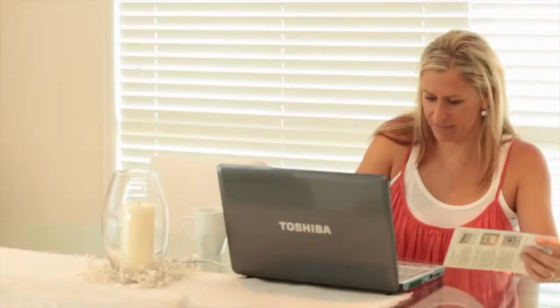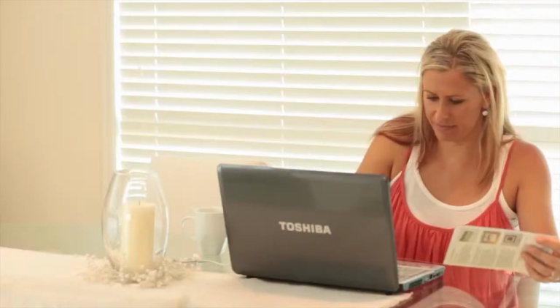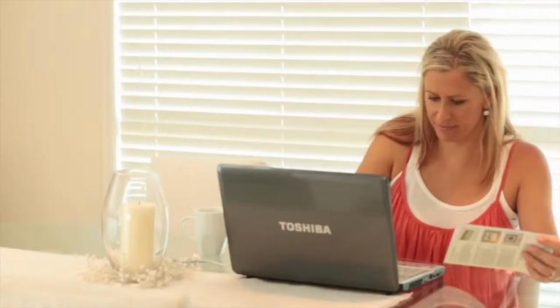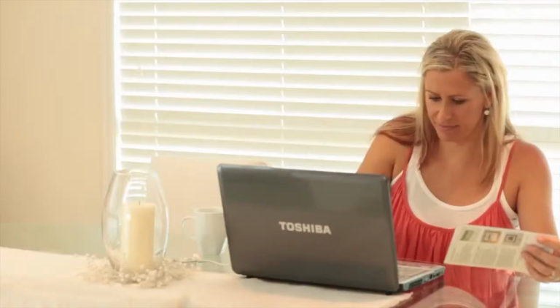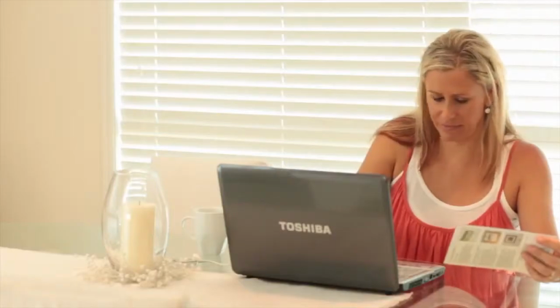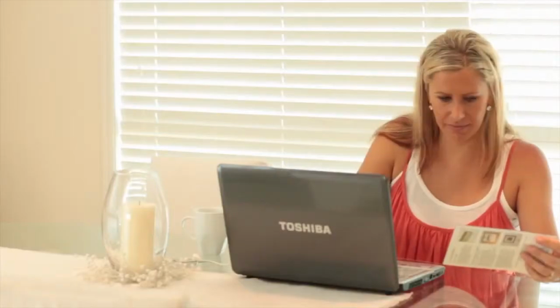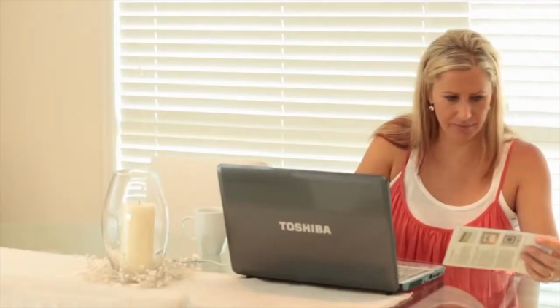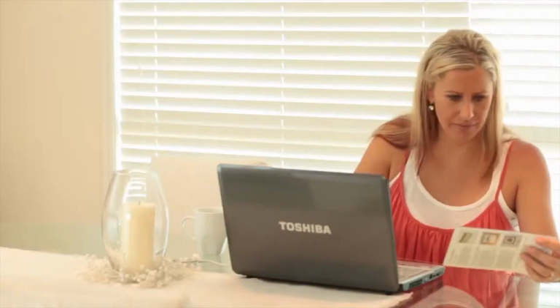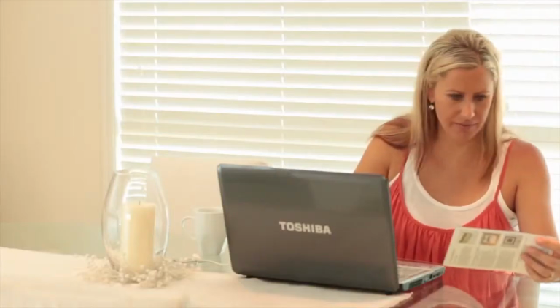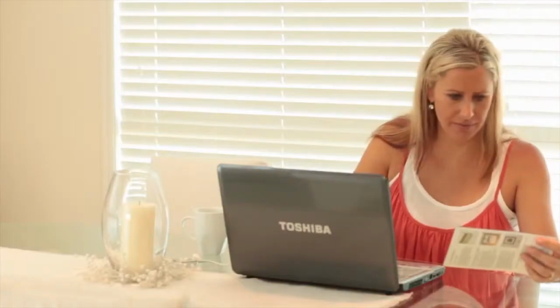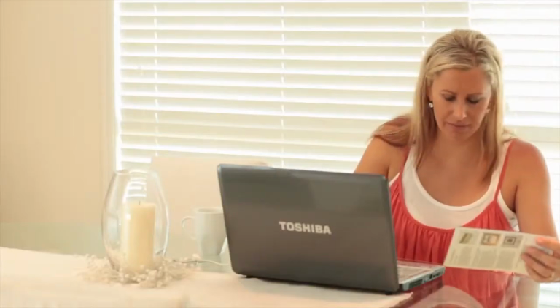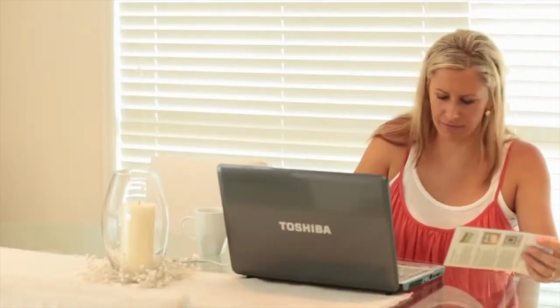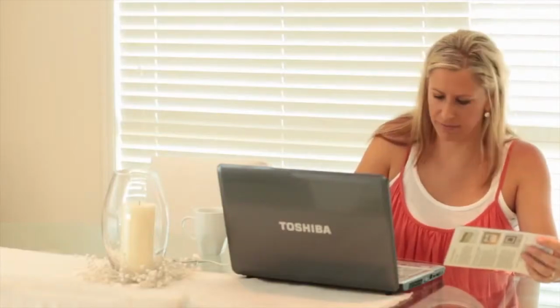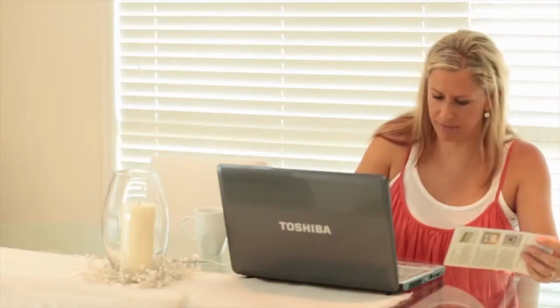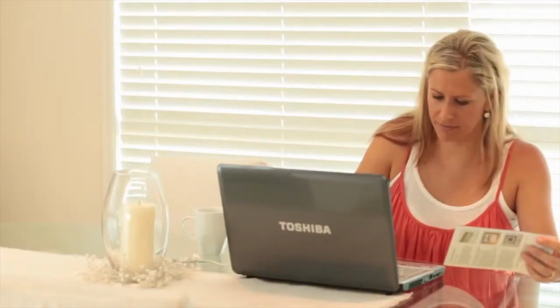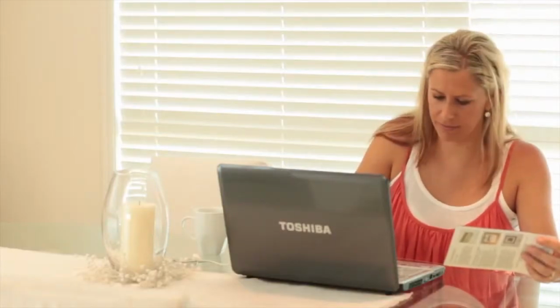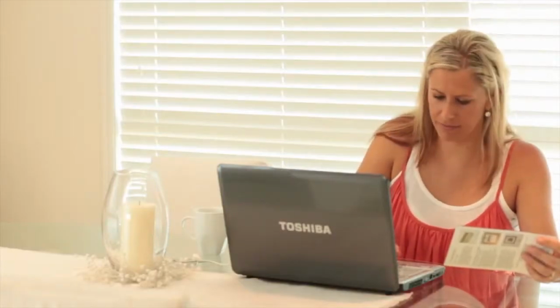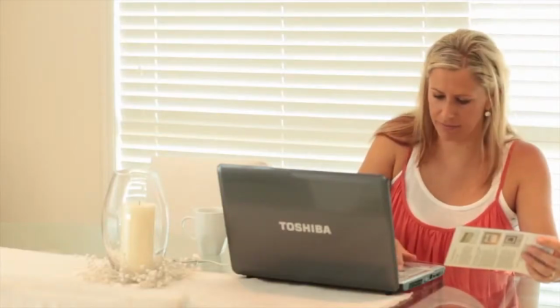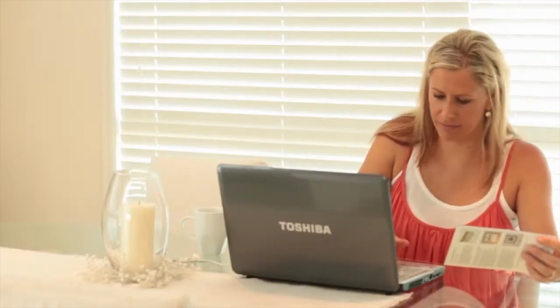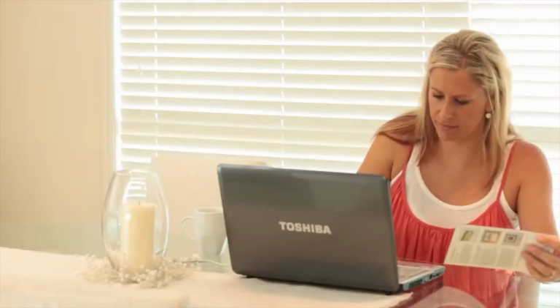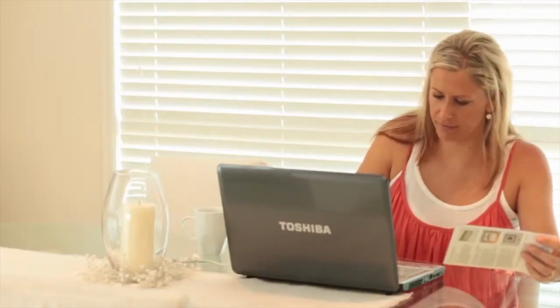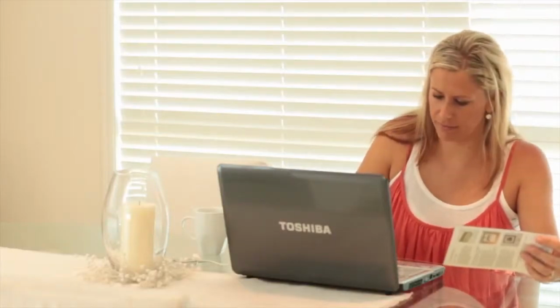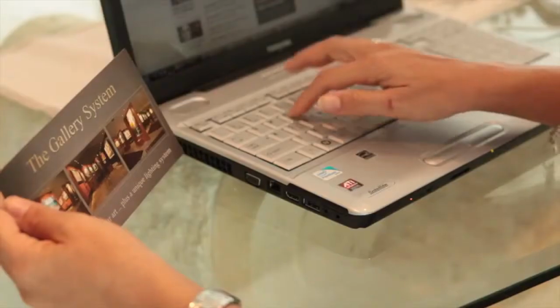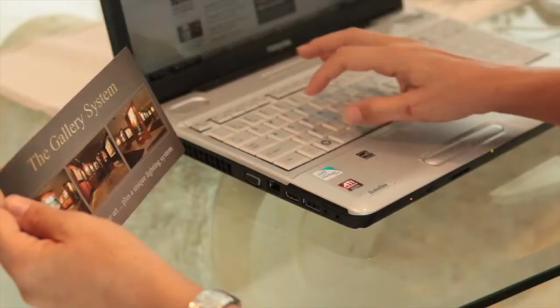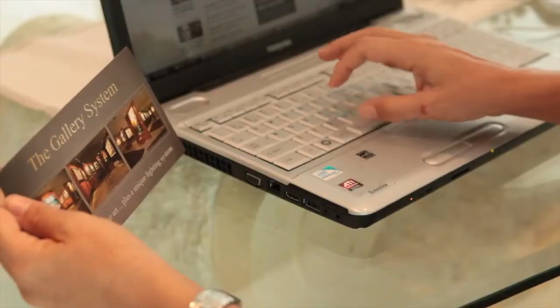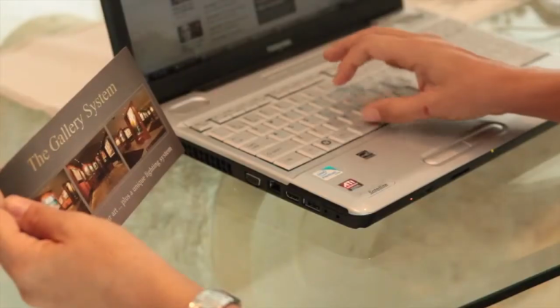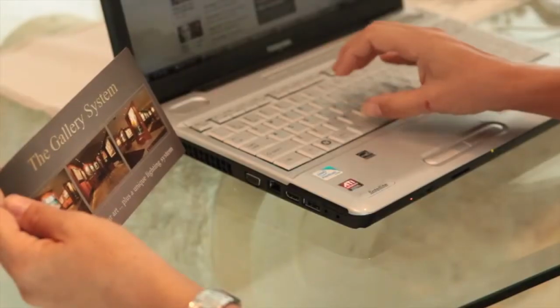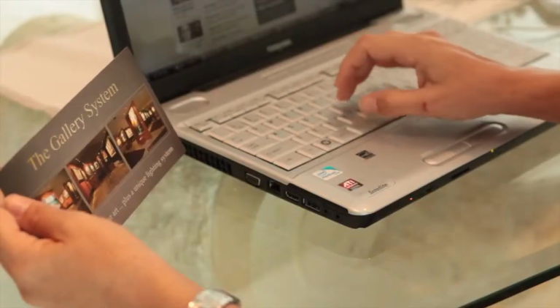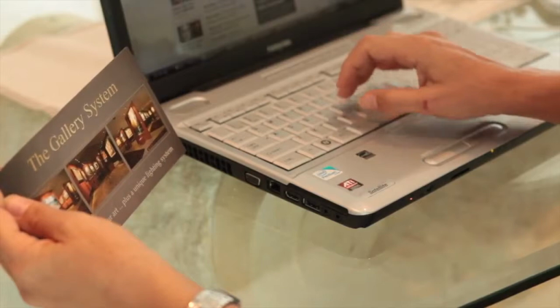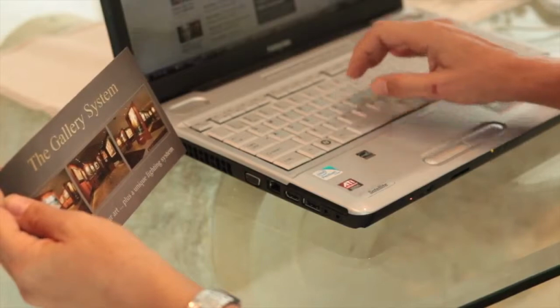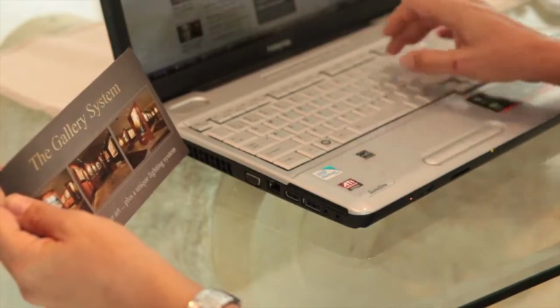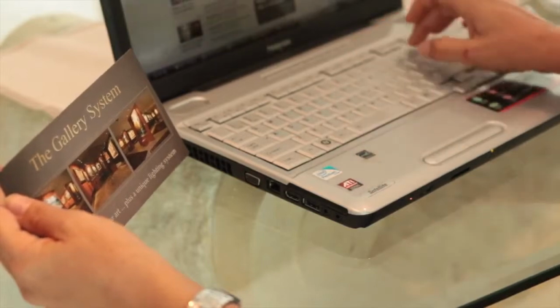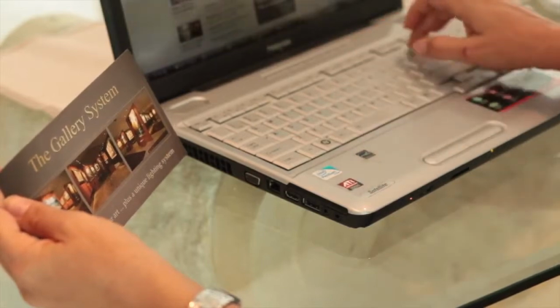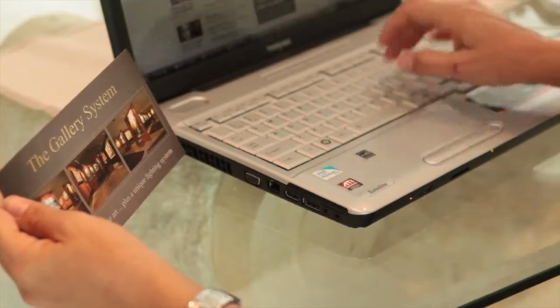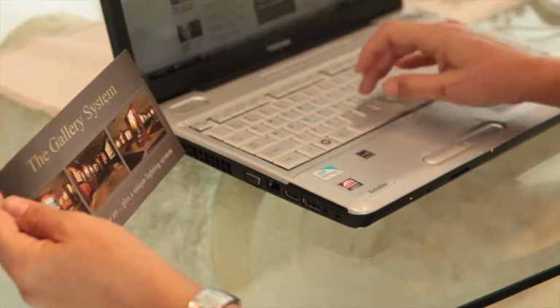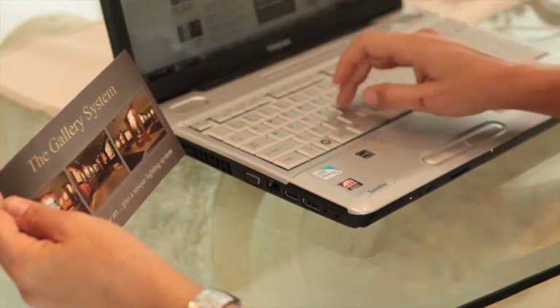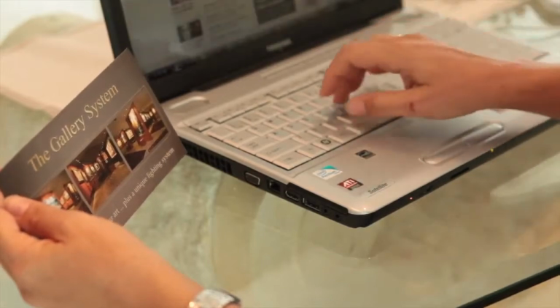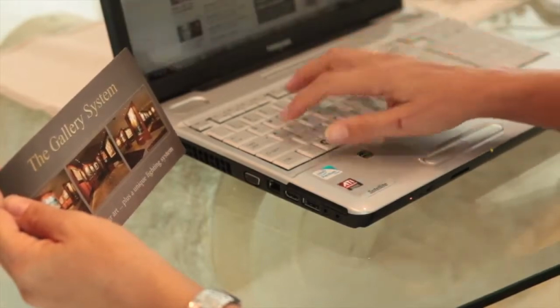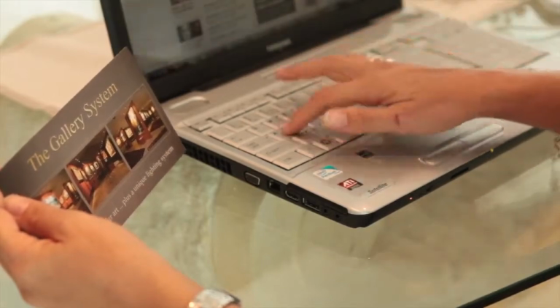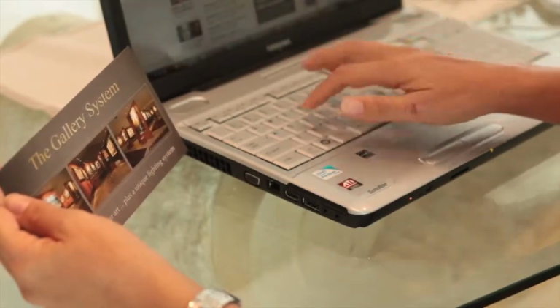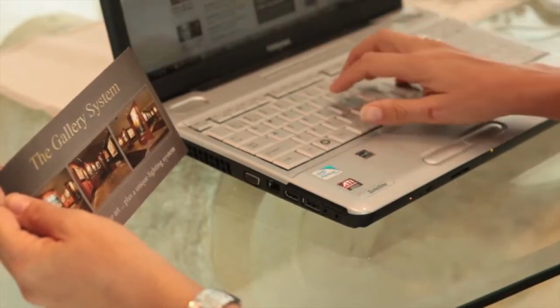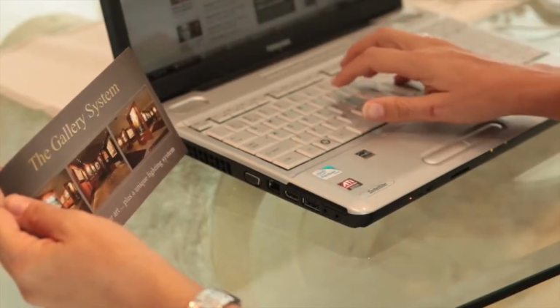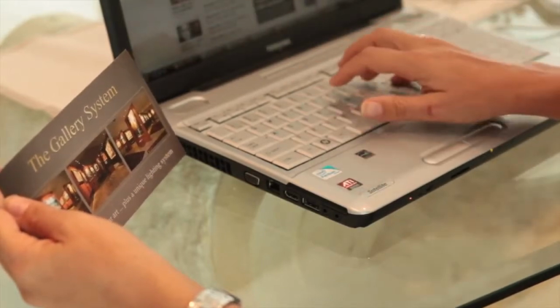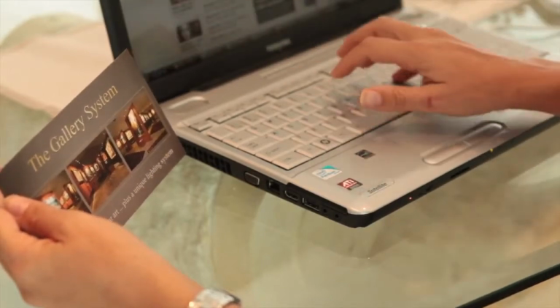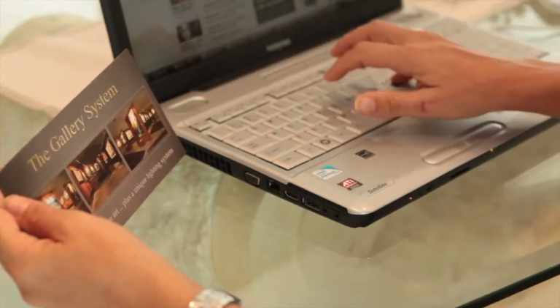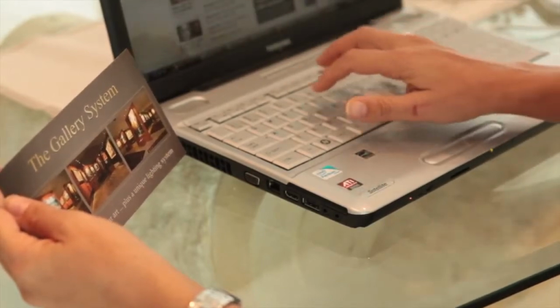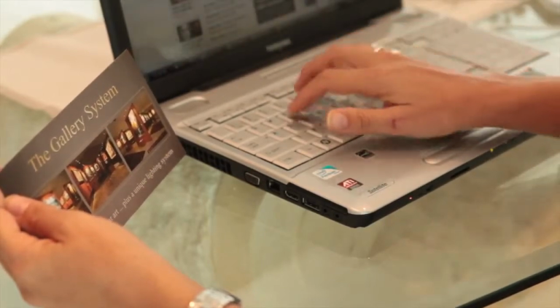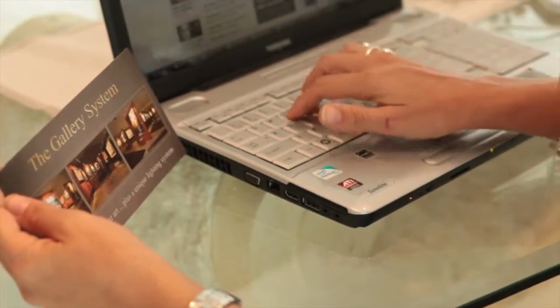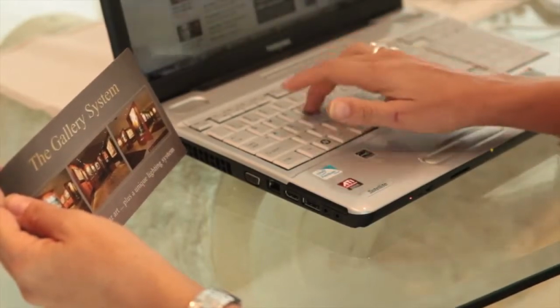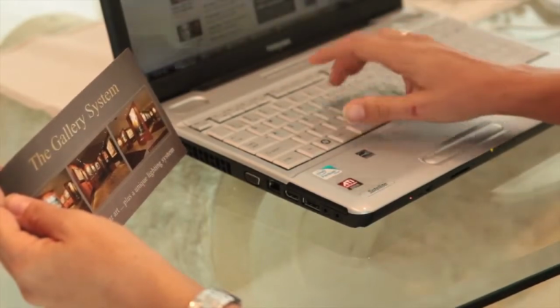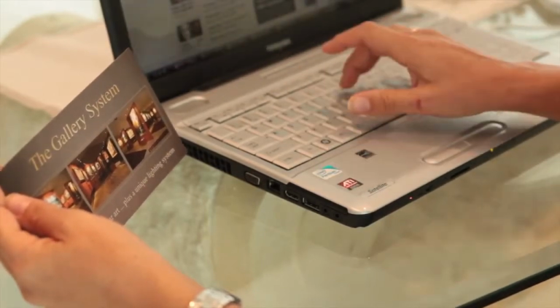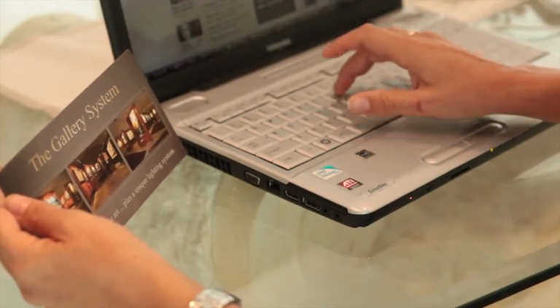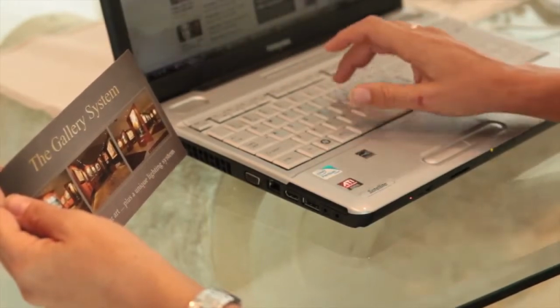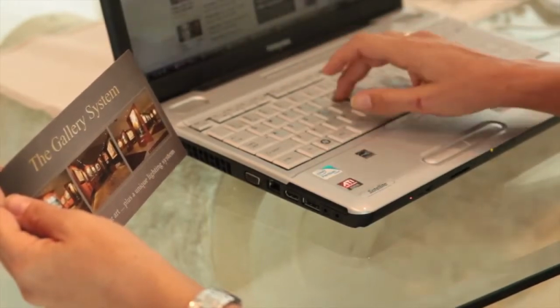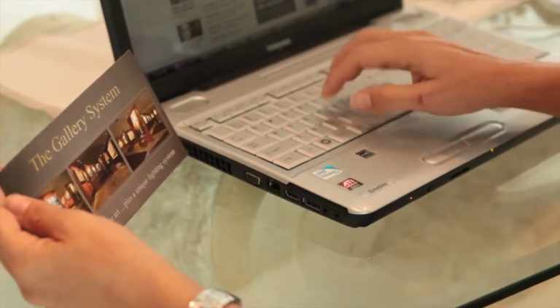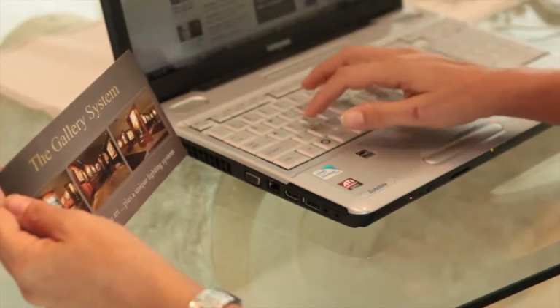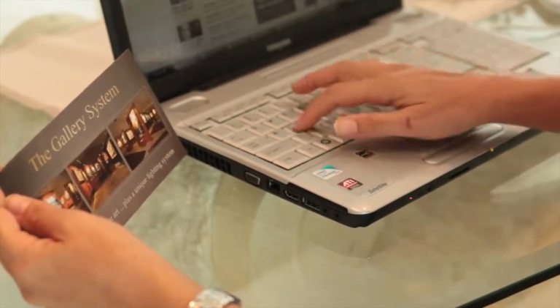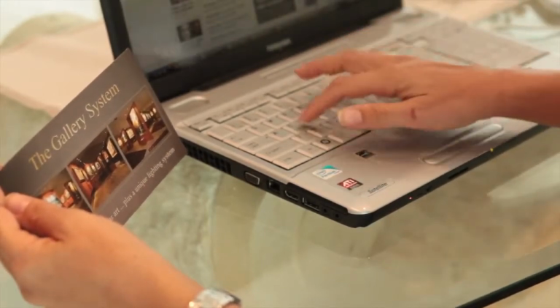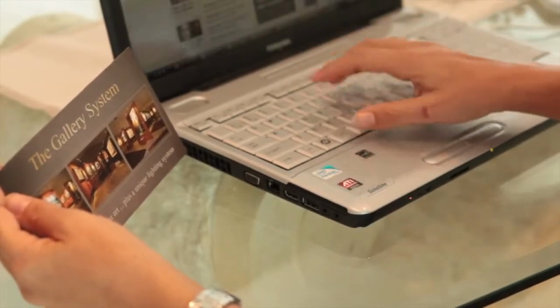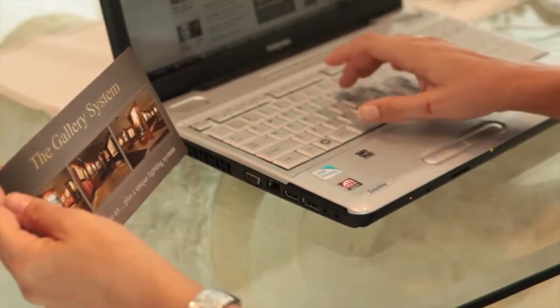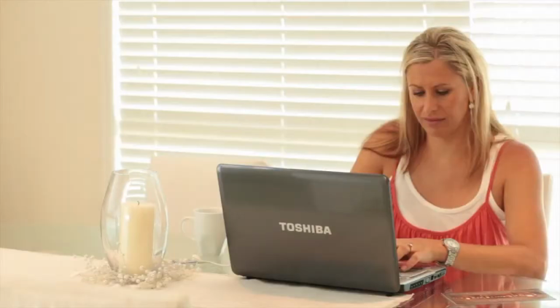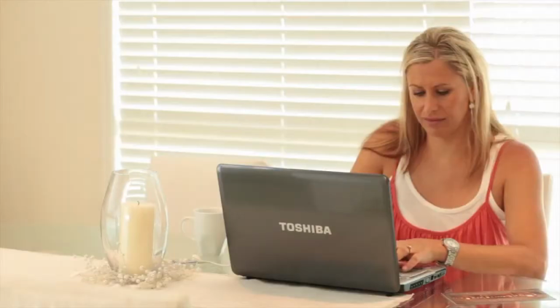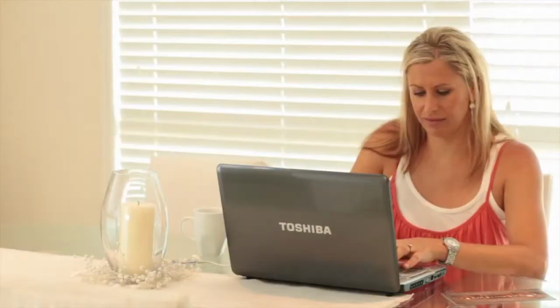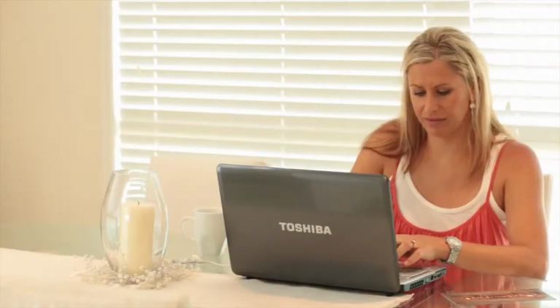Order your slimline gallery display system today and let us demonstrate how easy it is for you to install yourself.